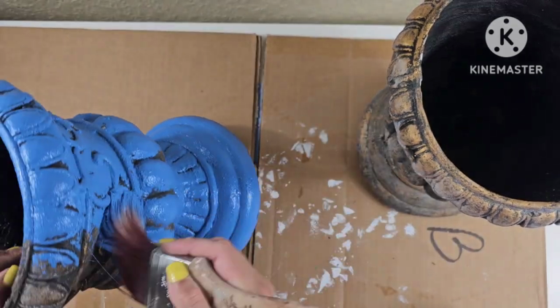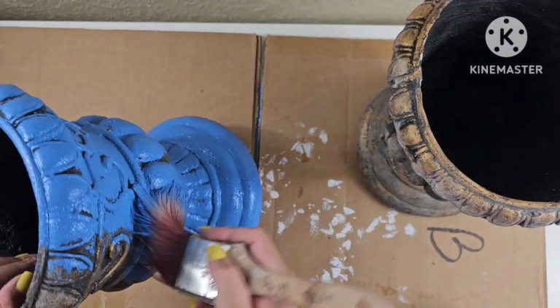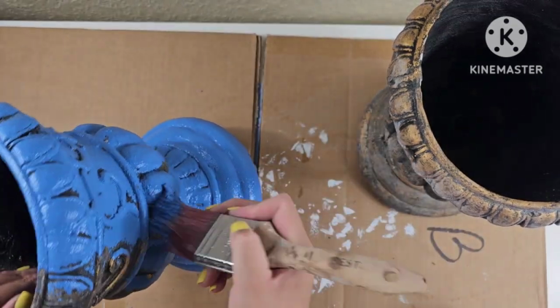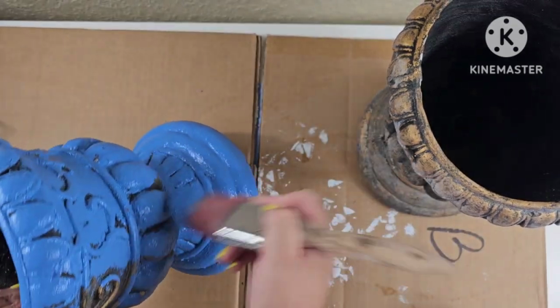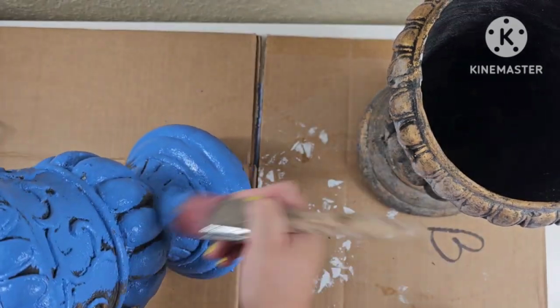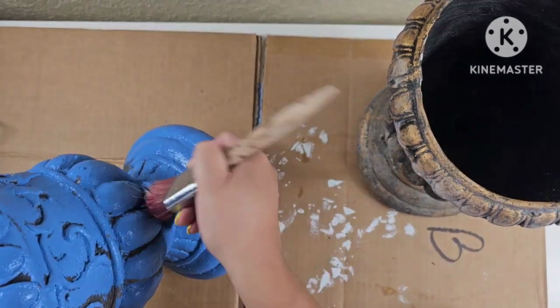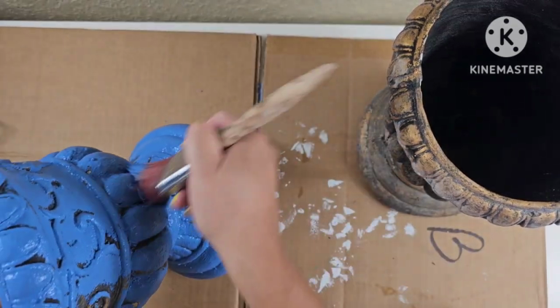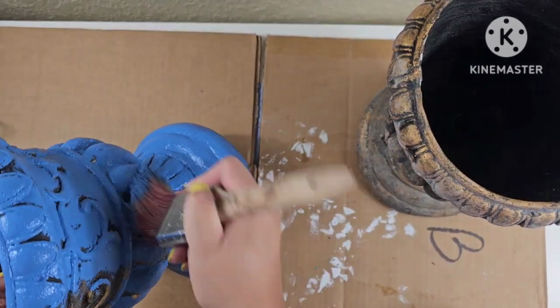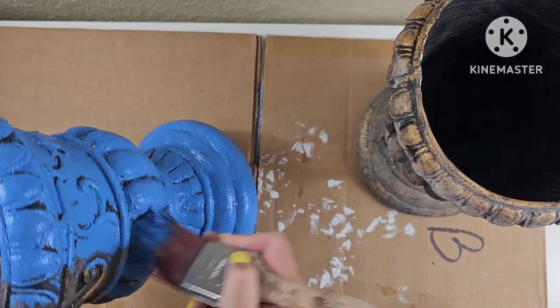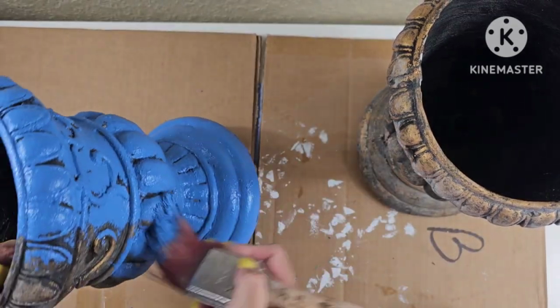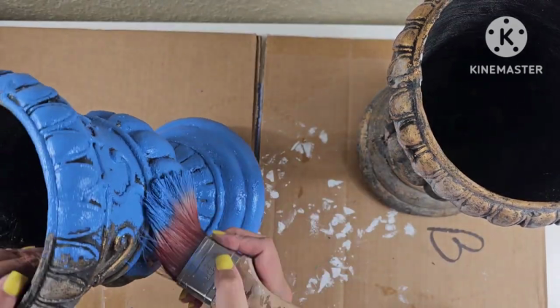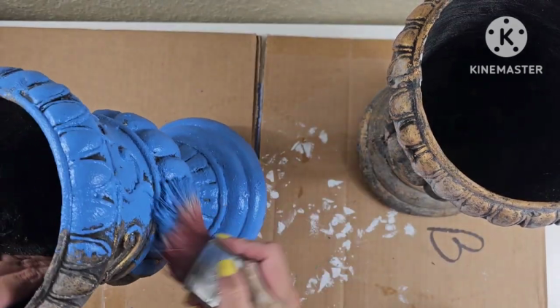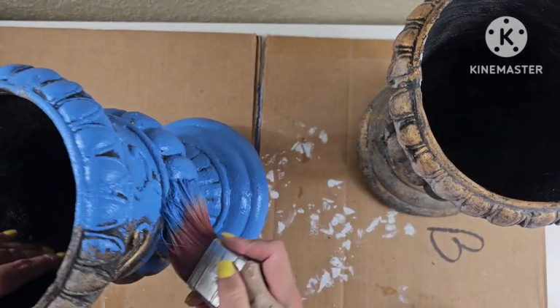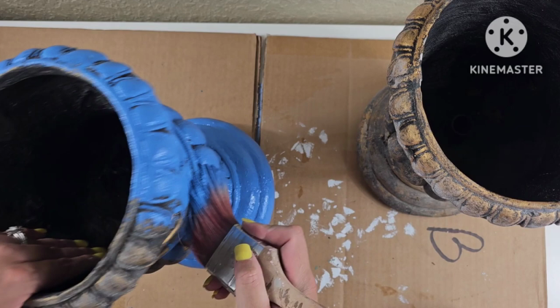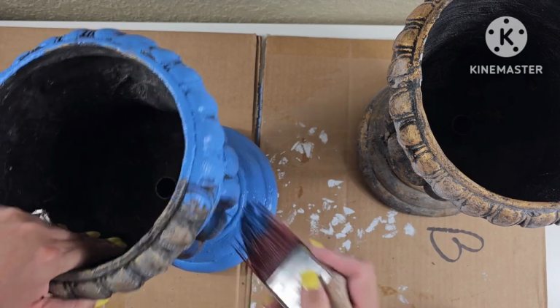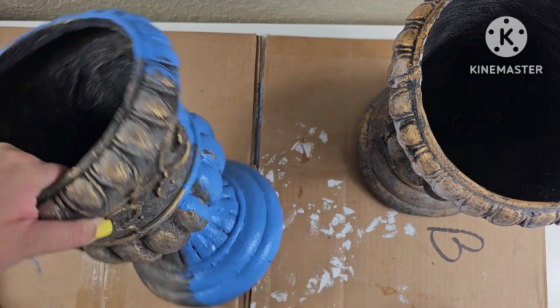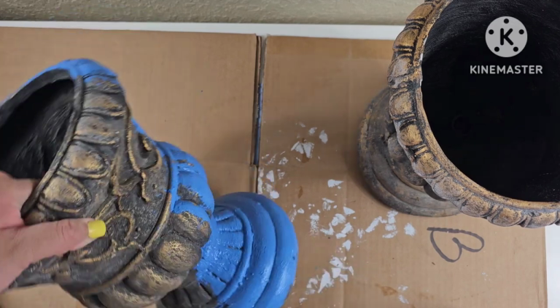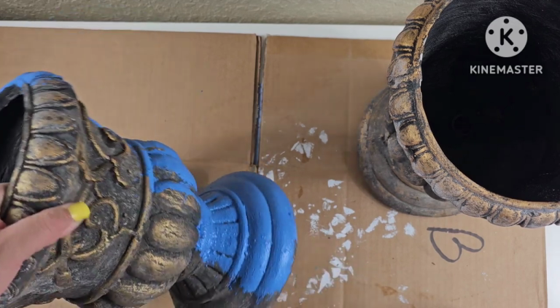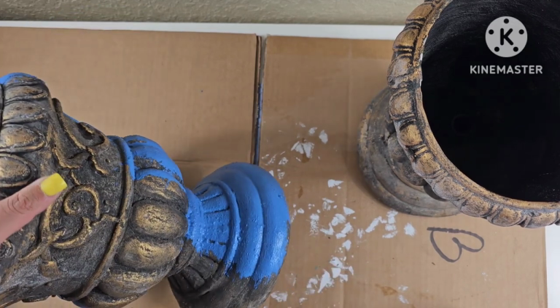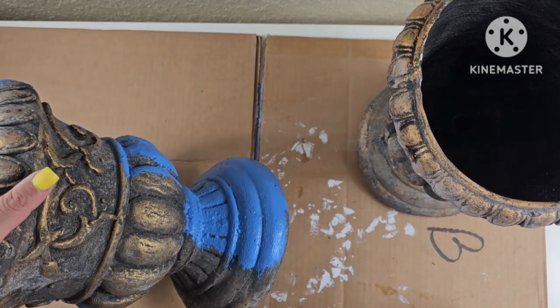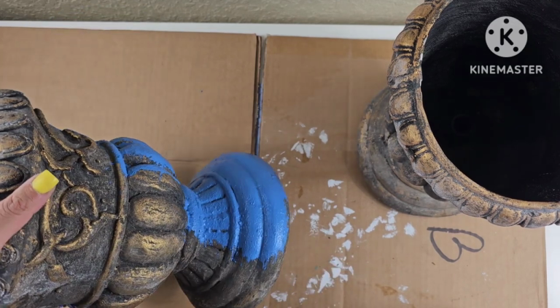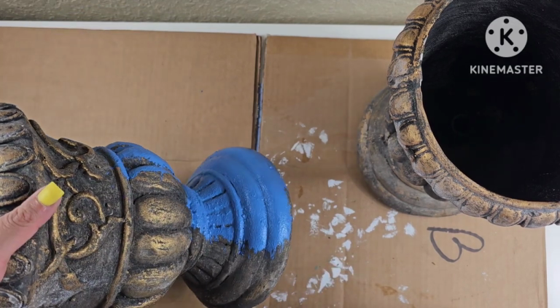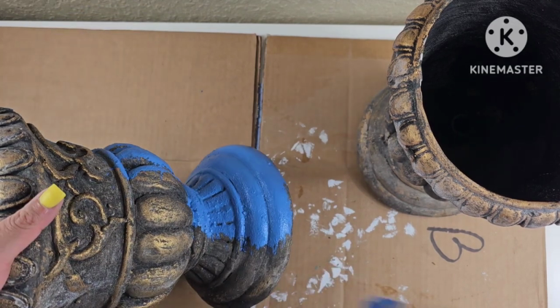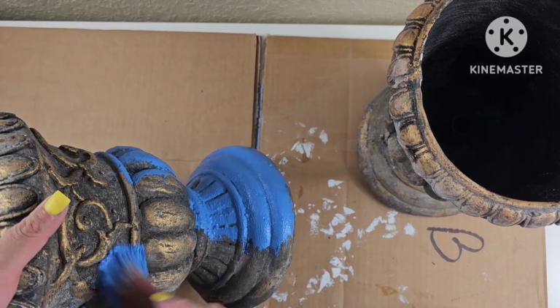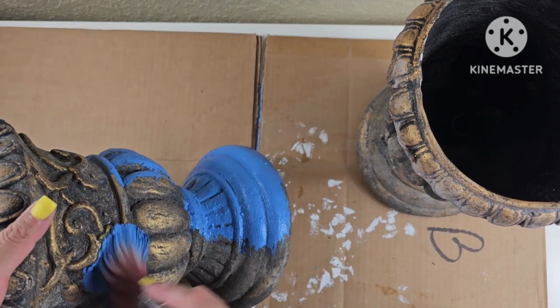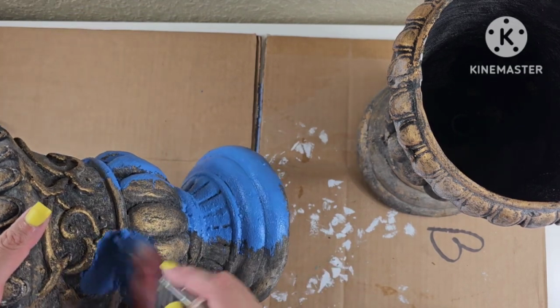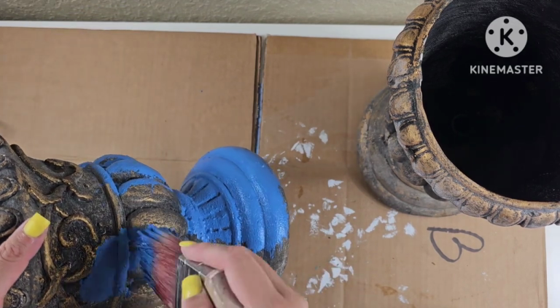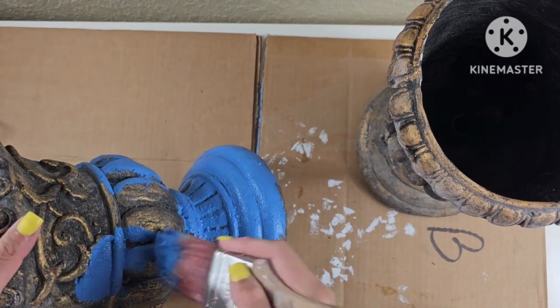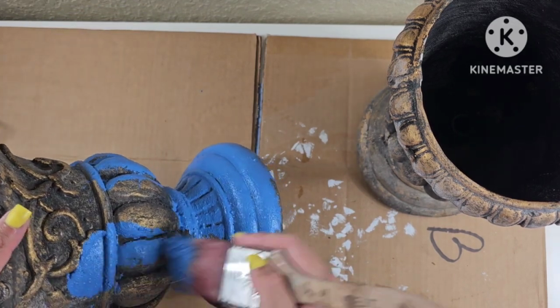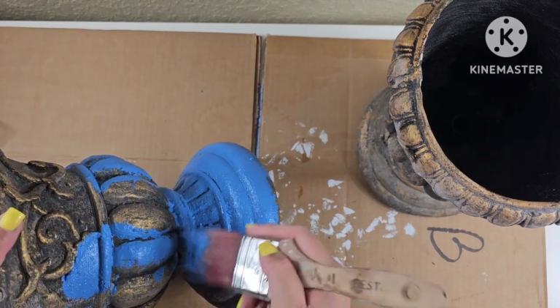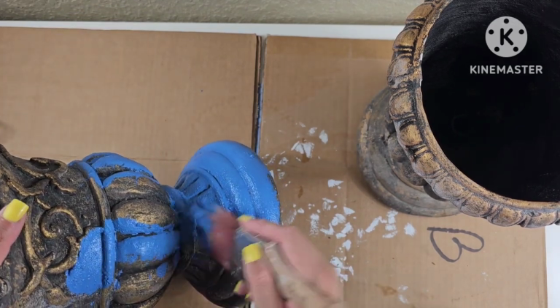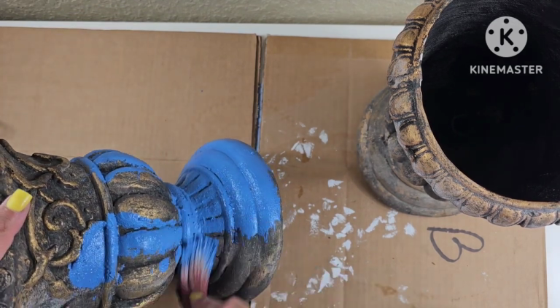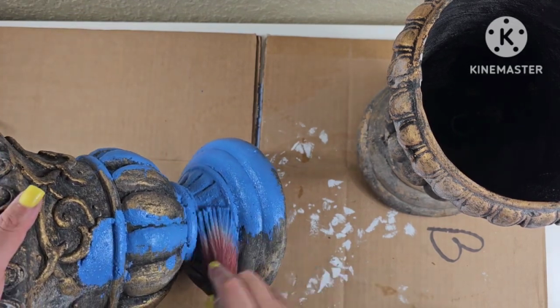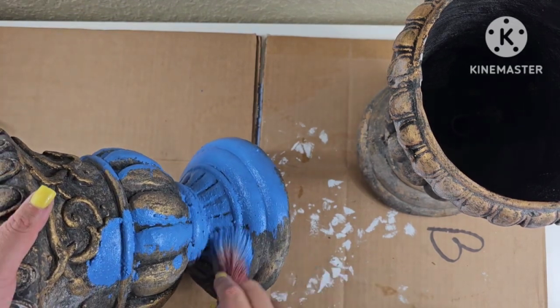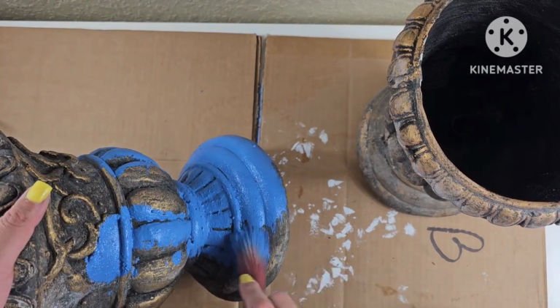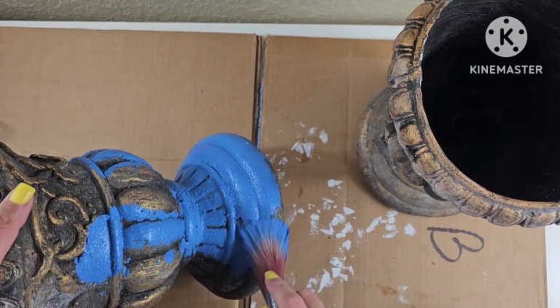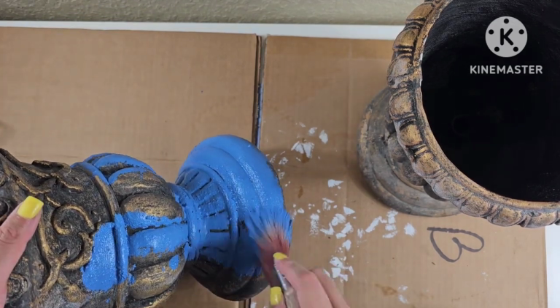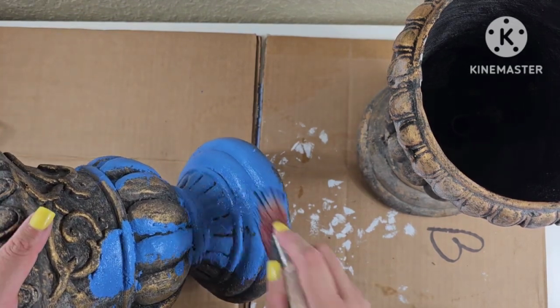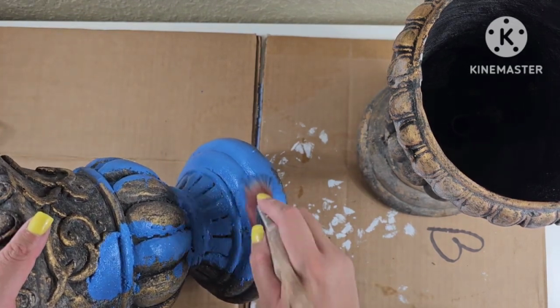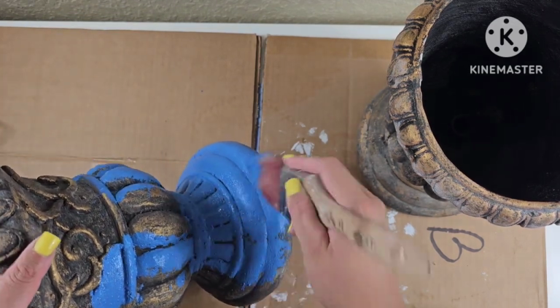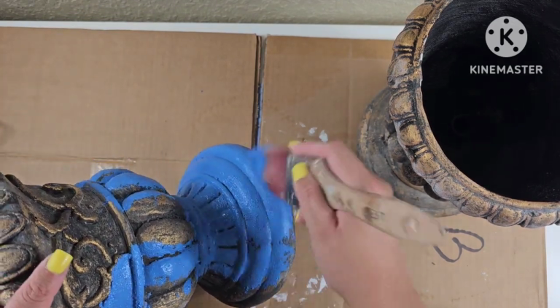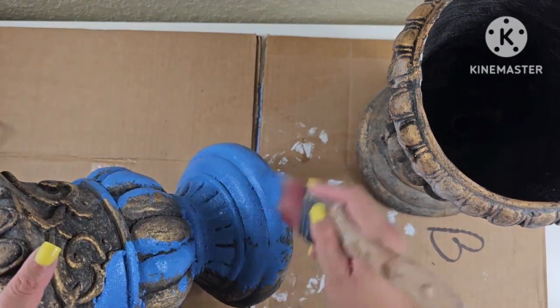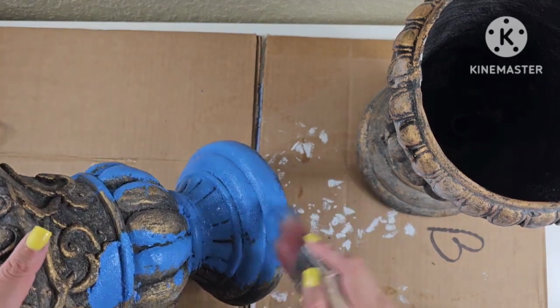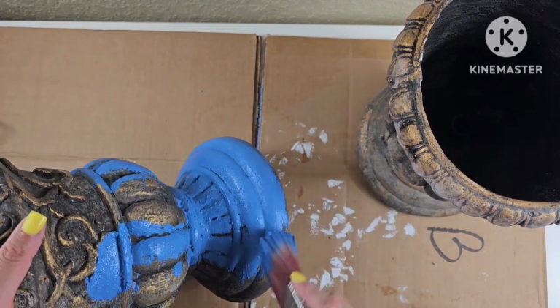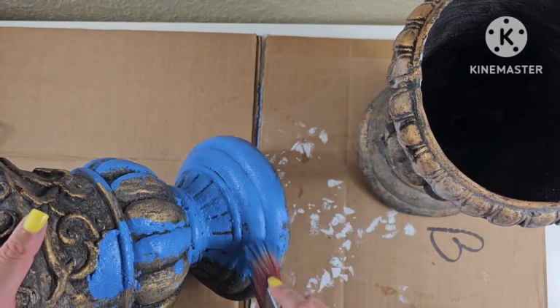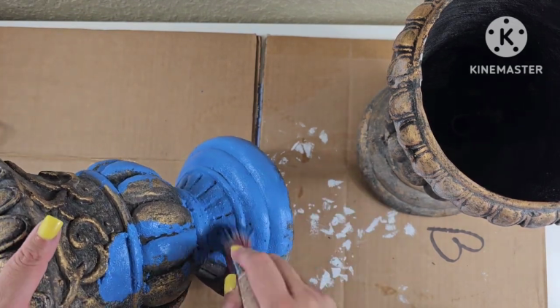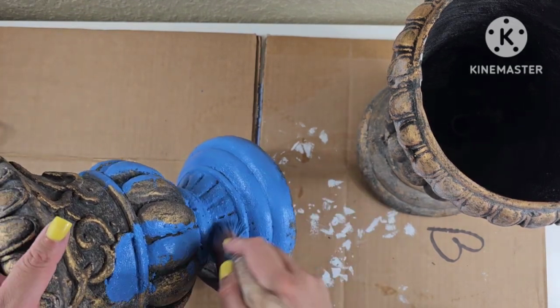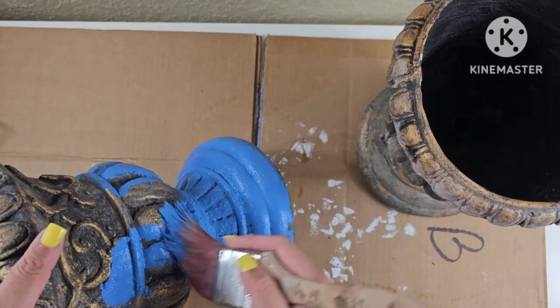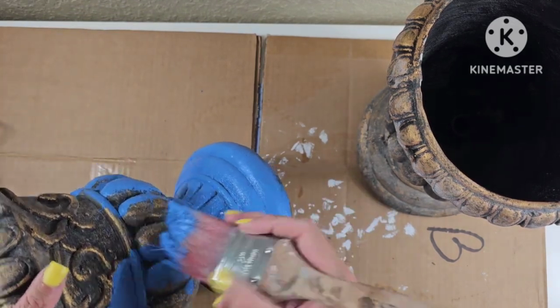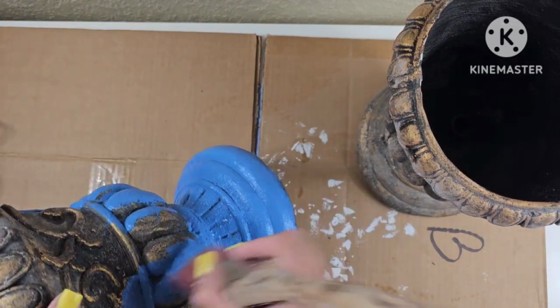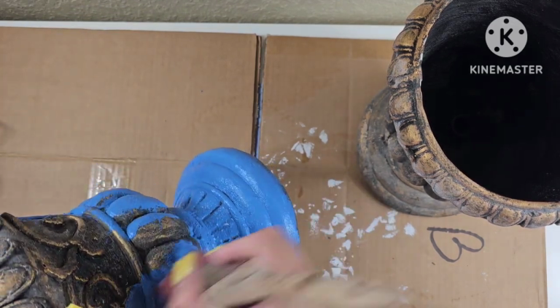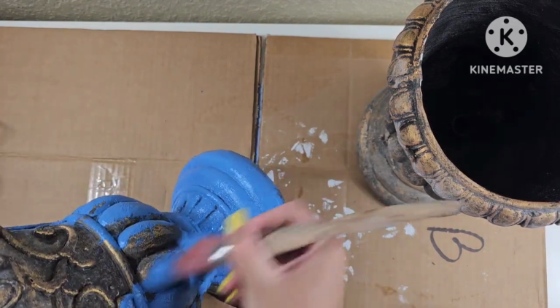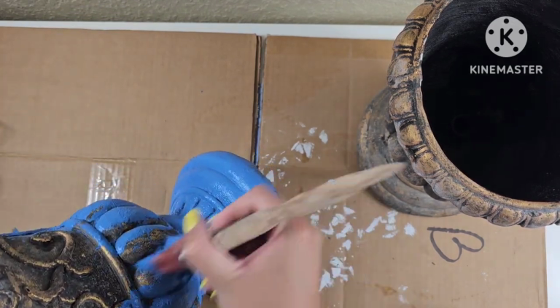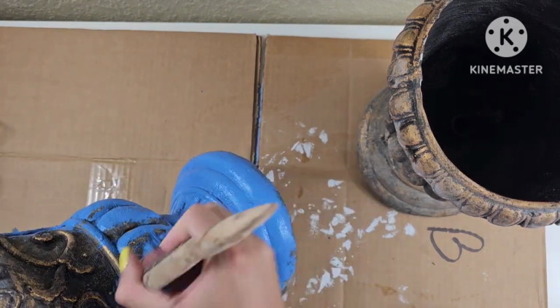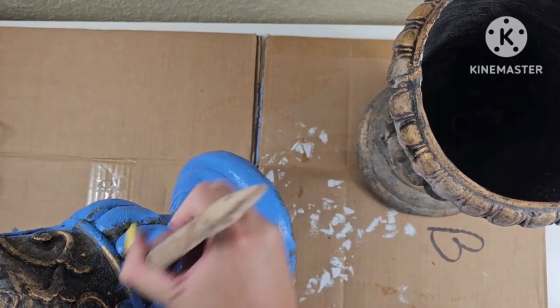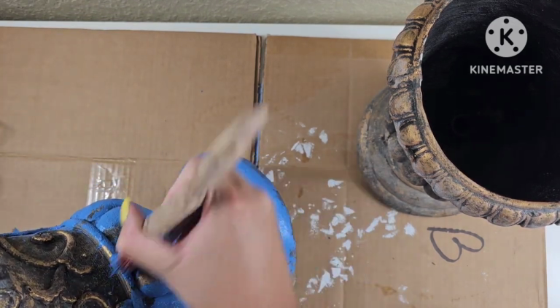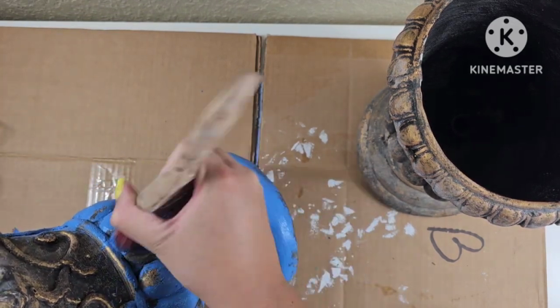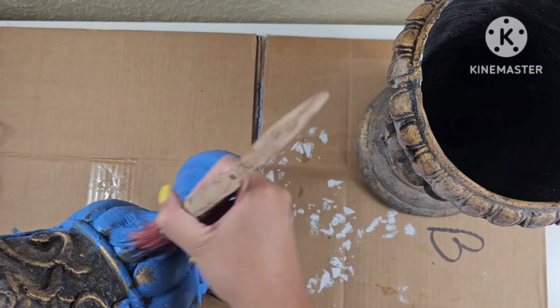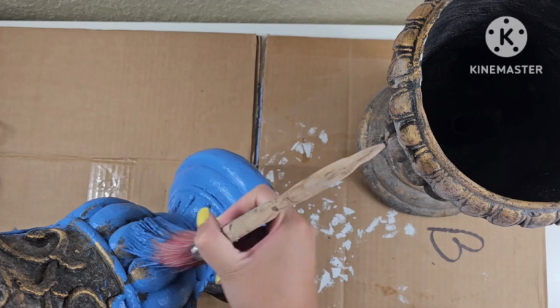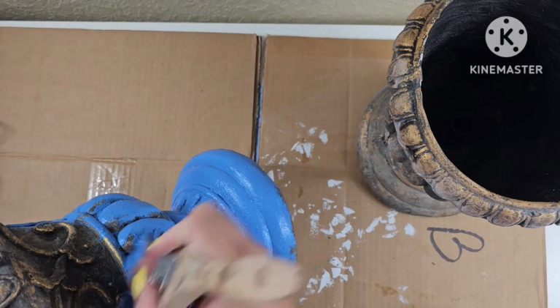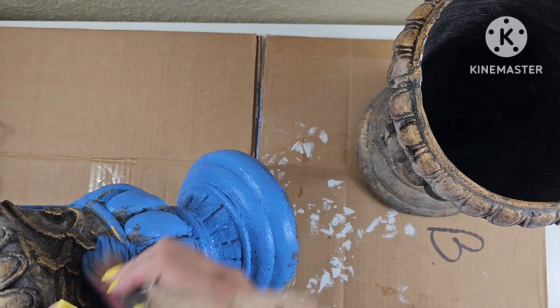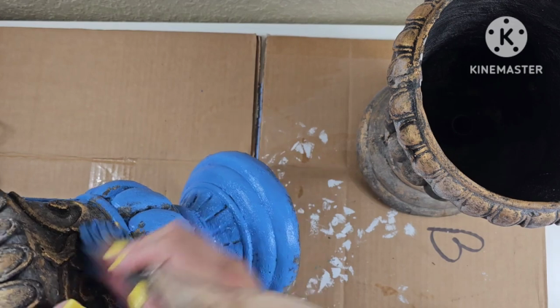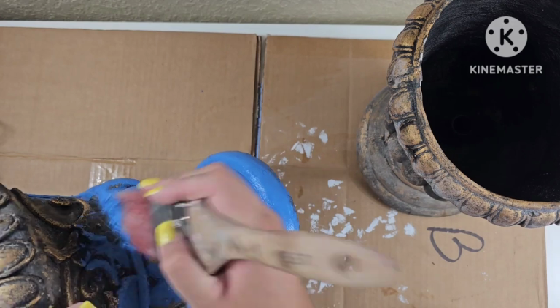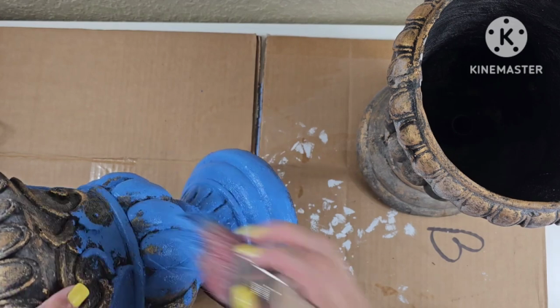I'm not sure if I'm saying that right, but I'm starting off with this blue, which is way out of my comfort zone, but I decided I want to try something different.